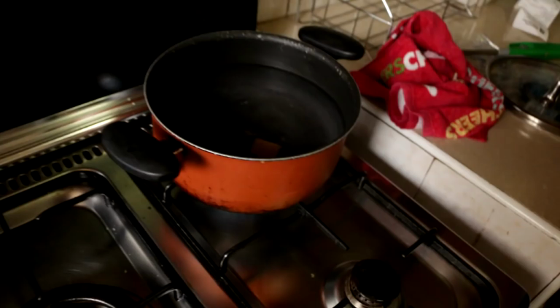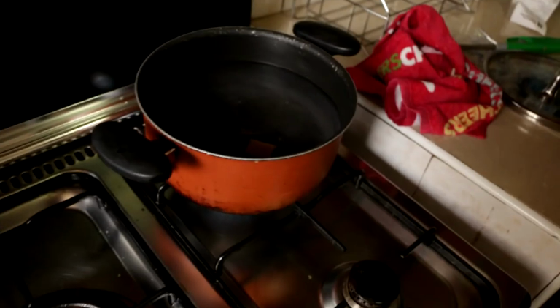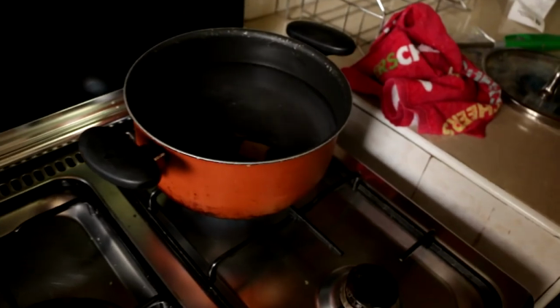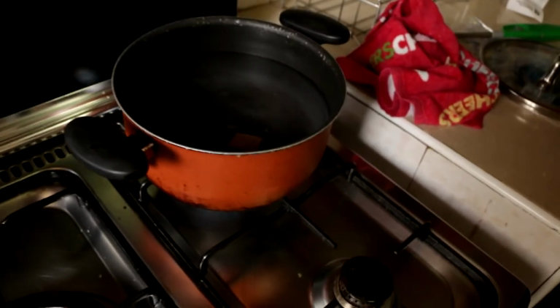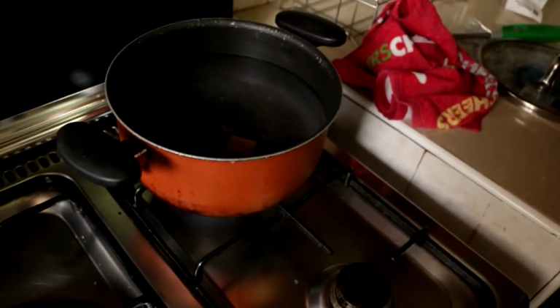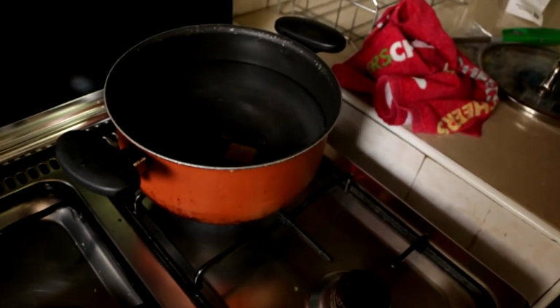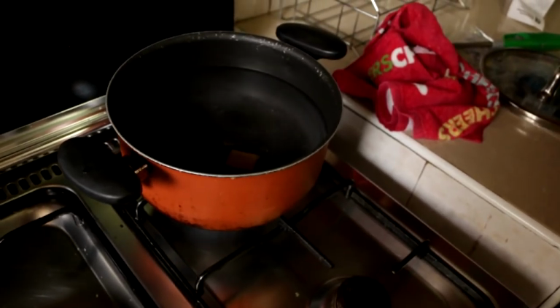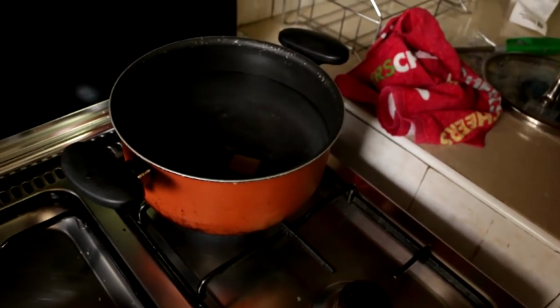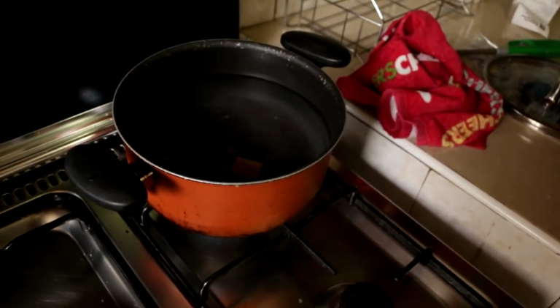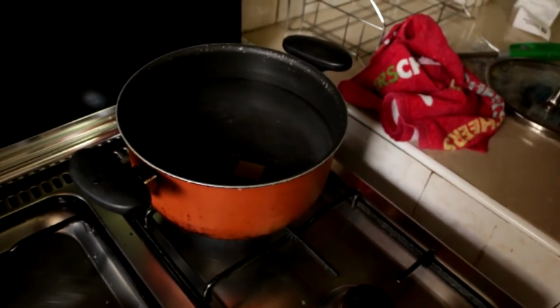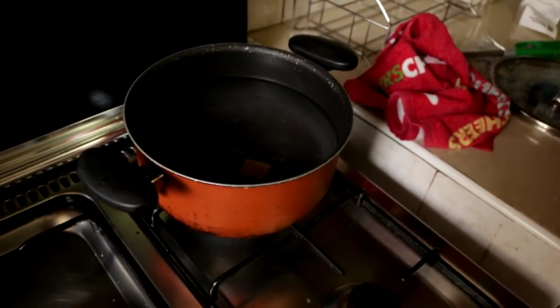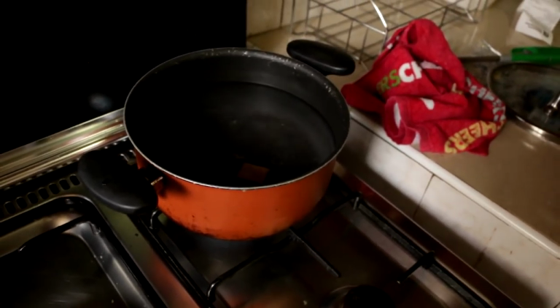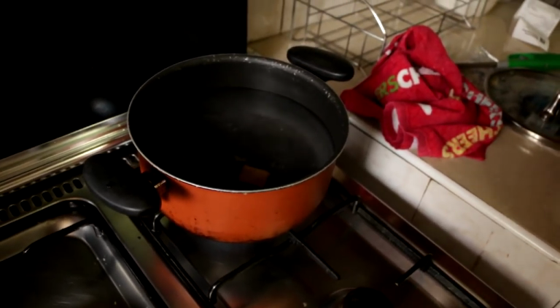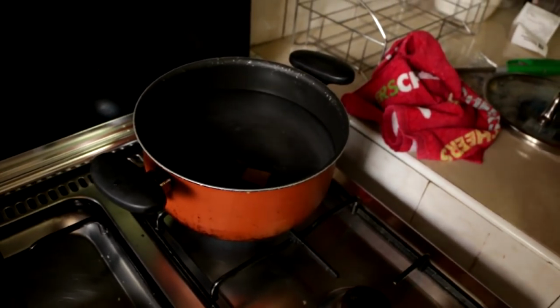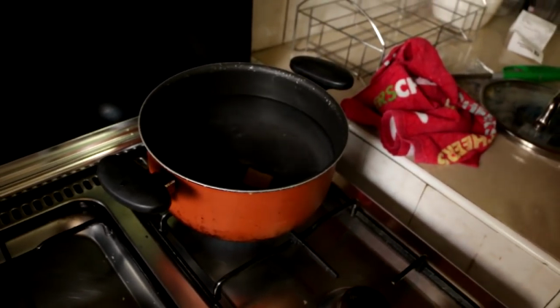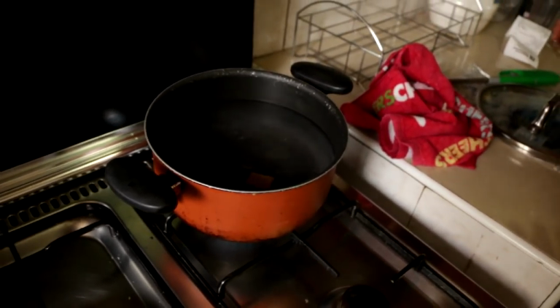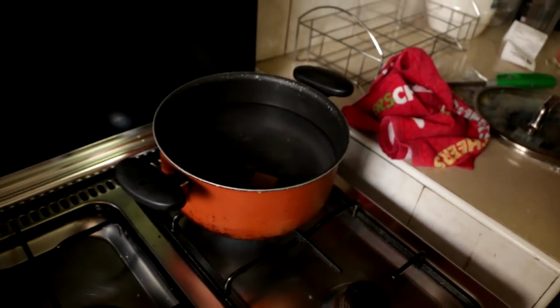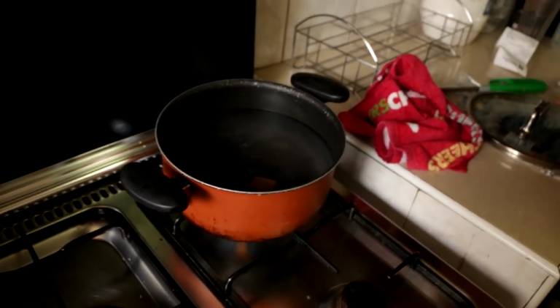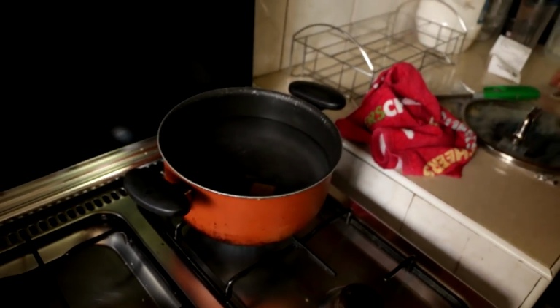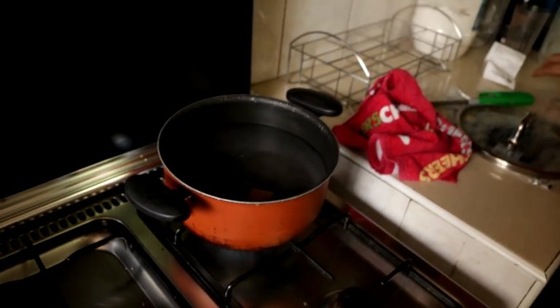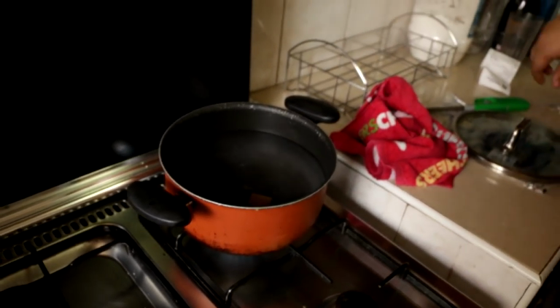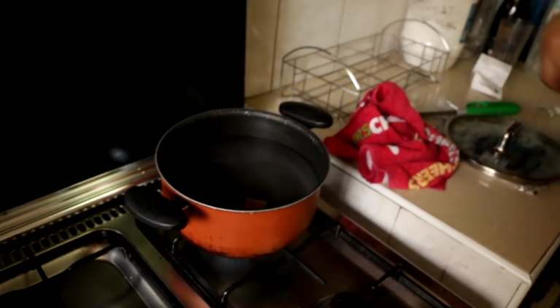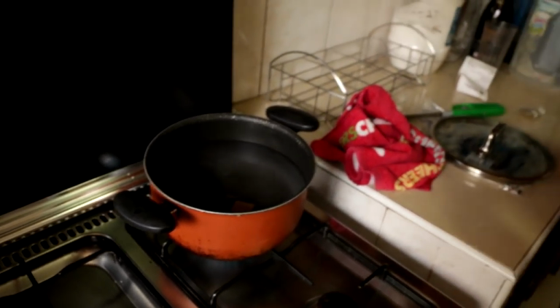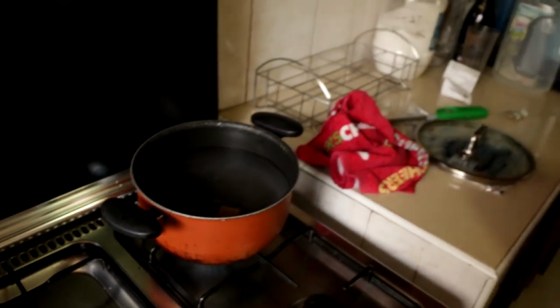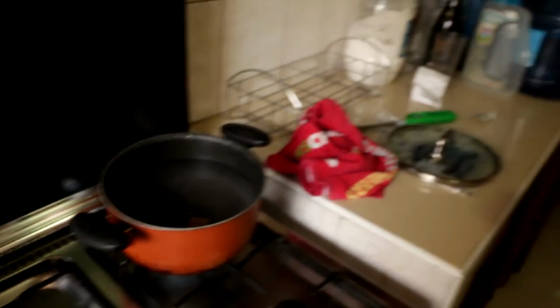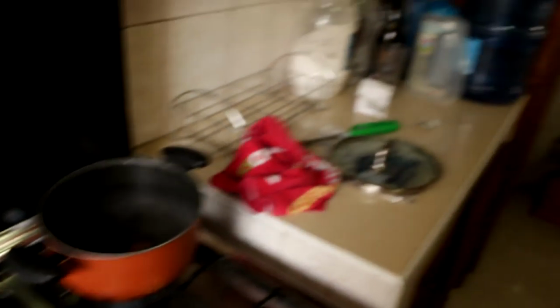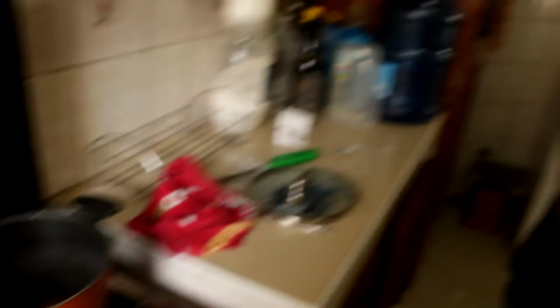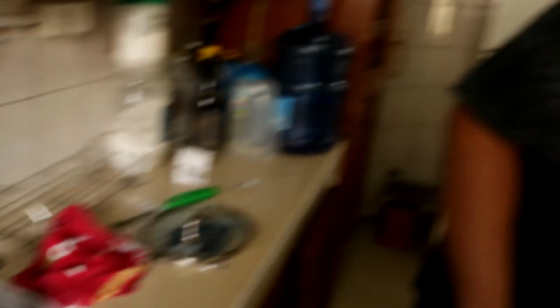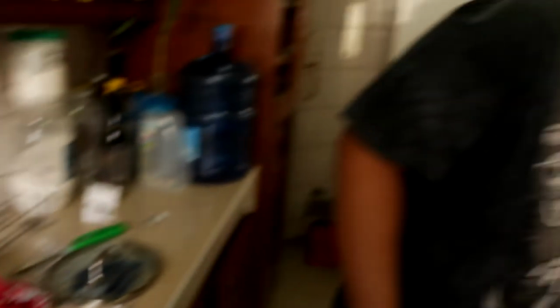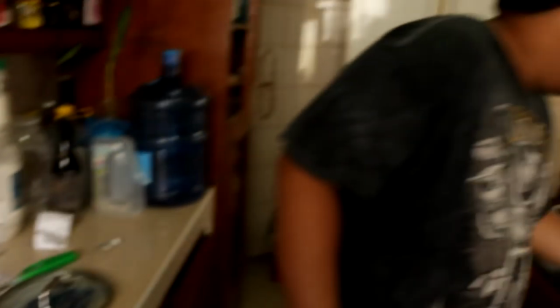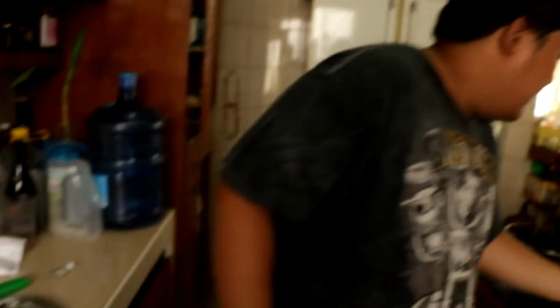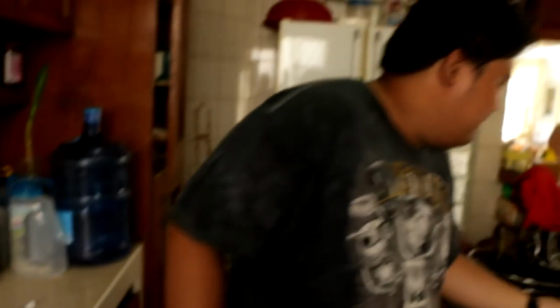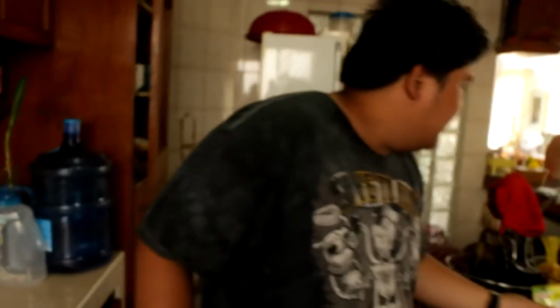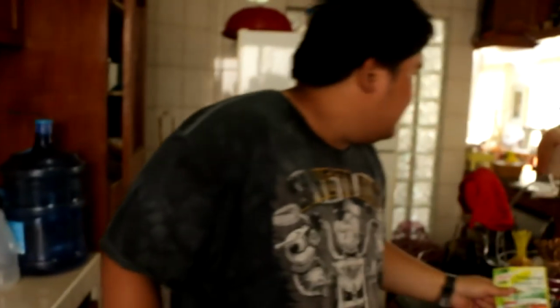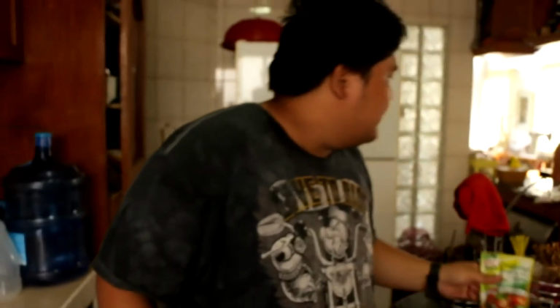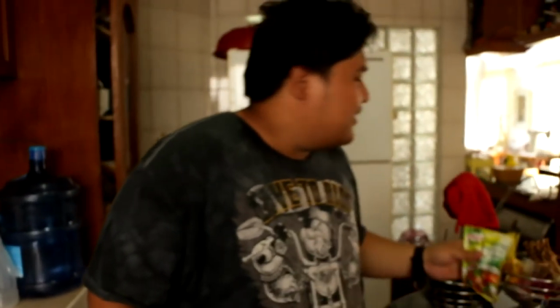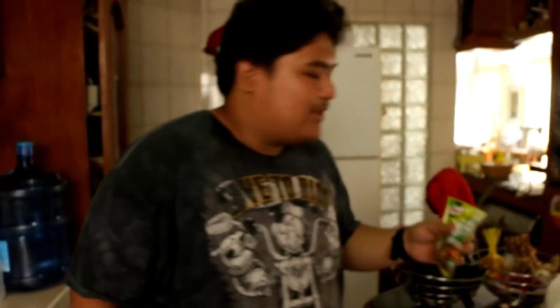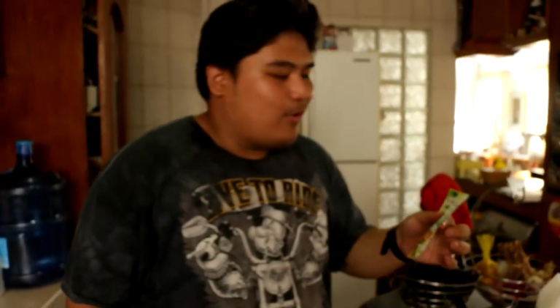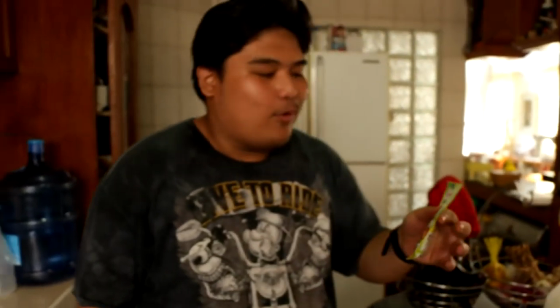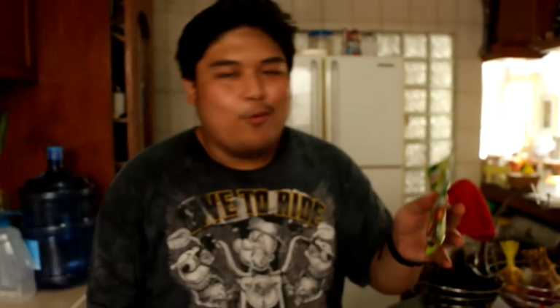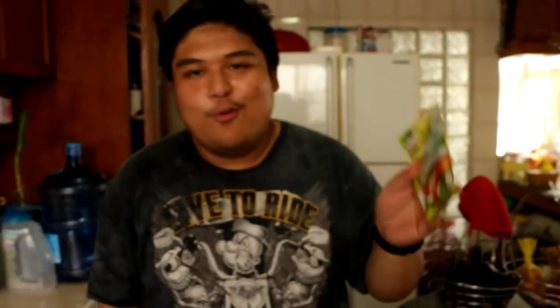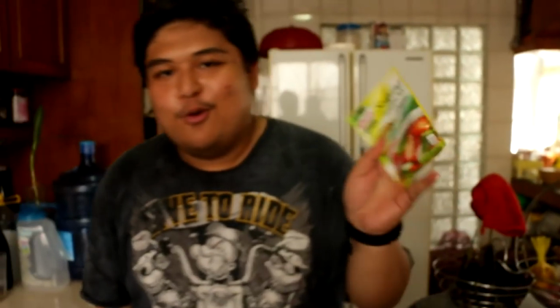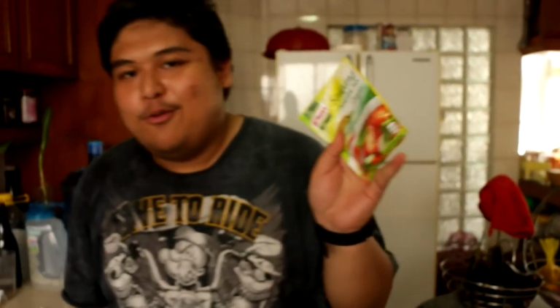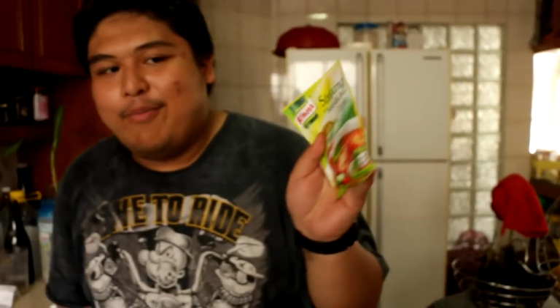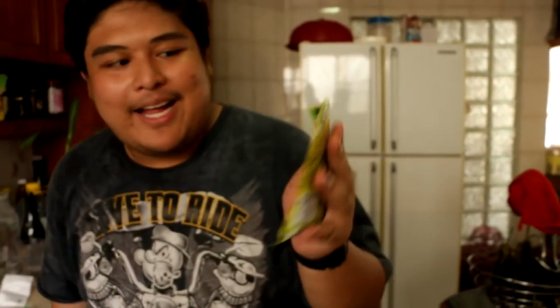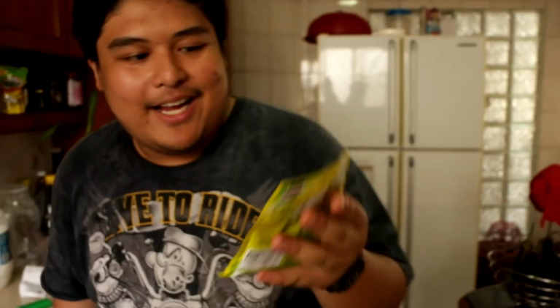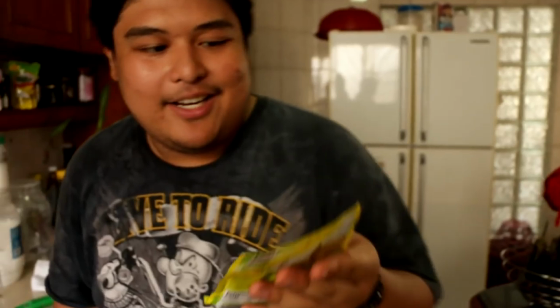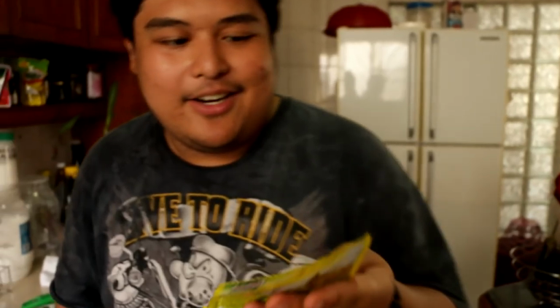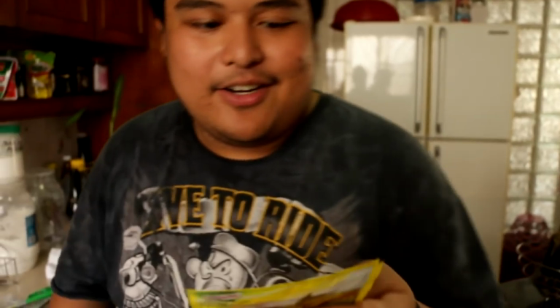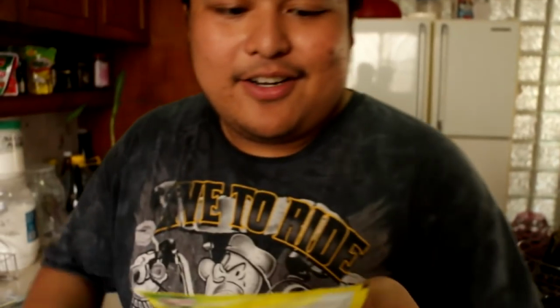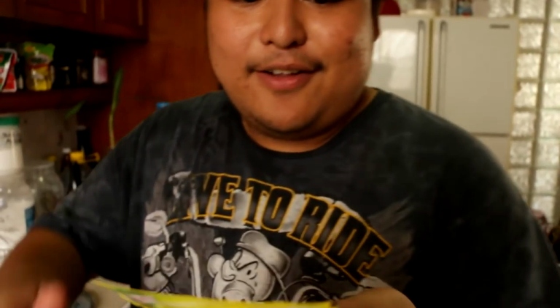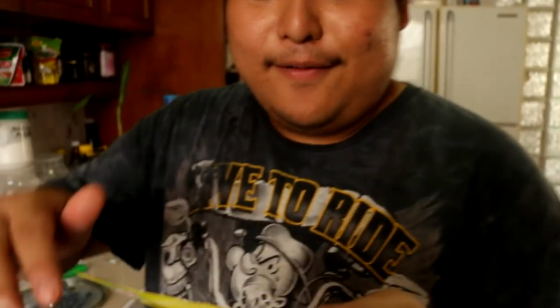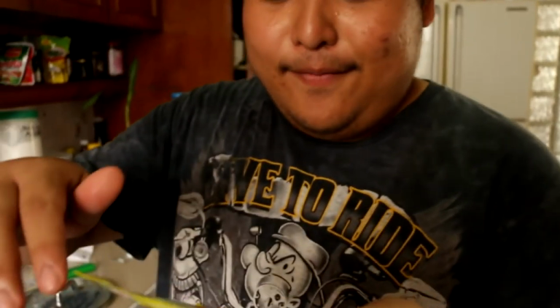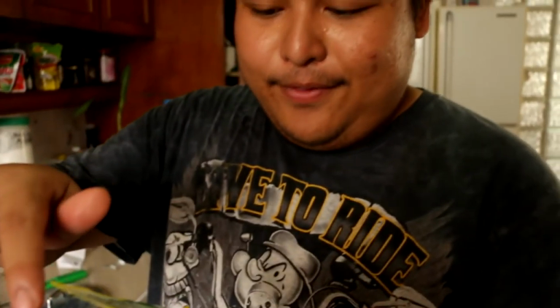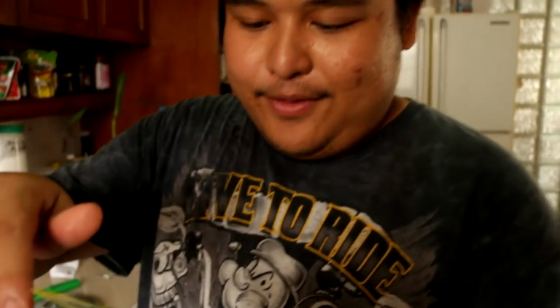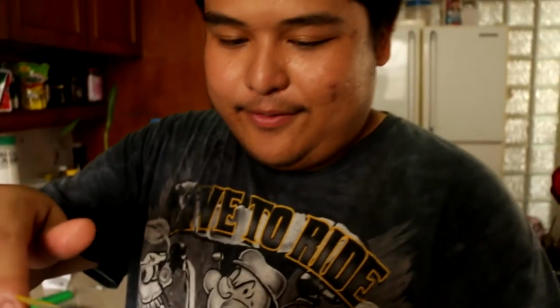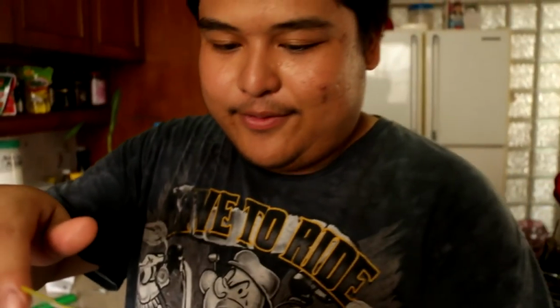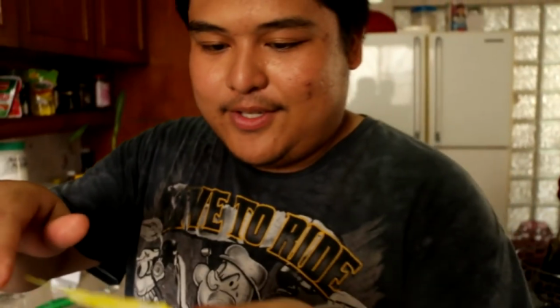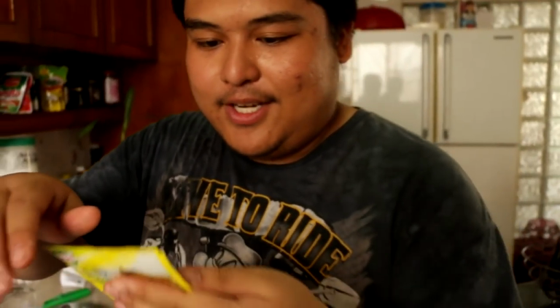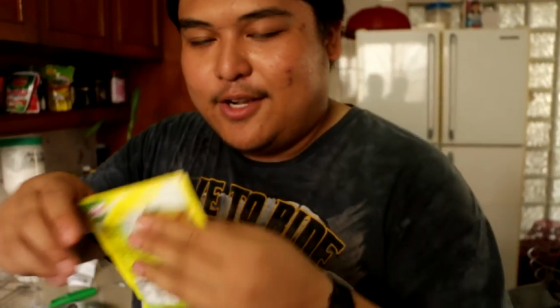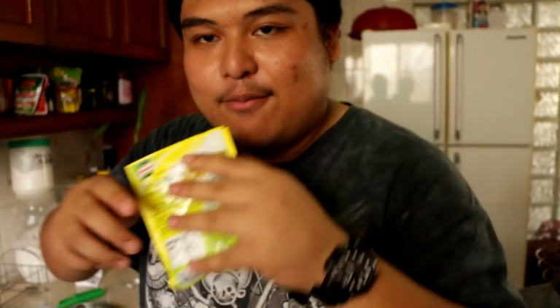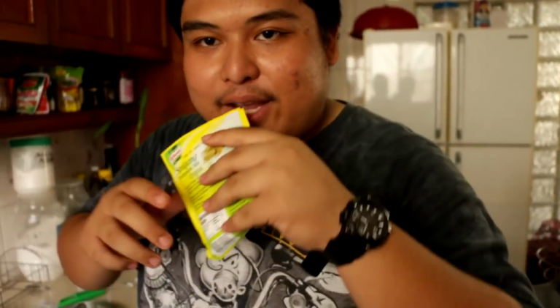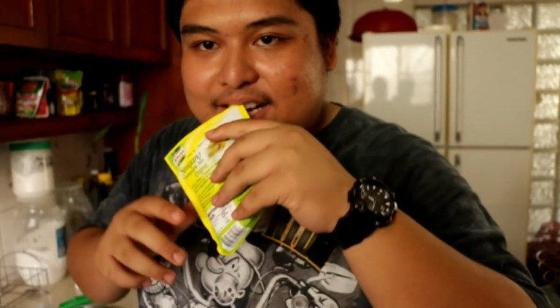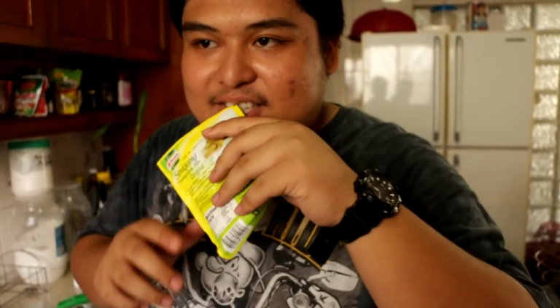And there it is. And then I'm going to empty this whole bag of sinigang mix.